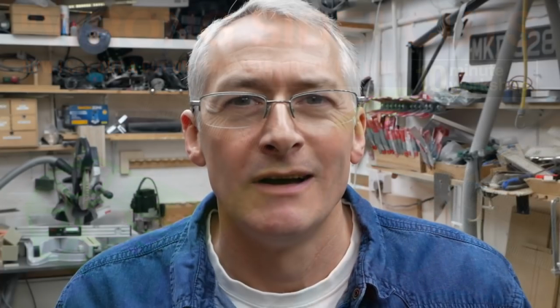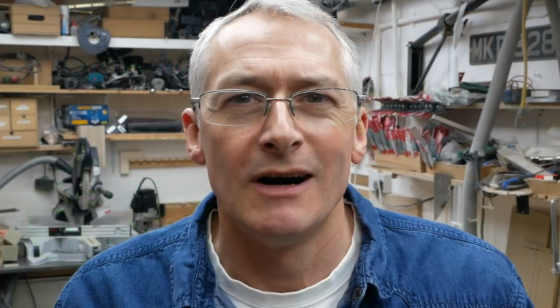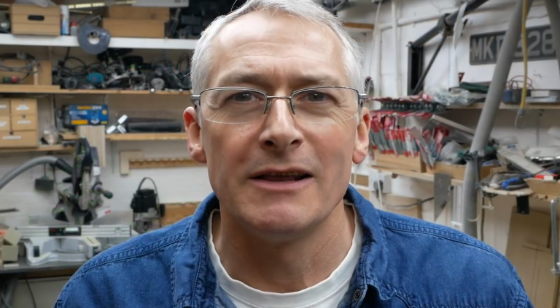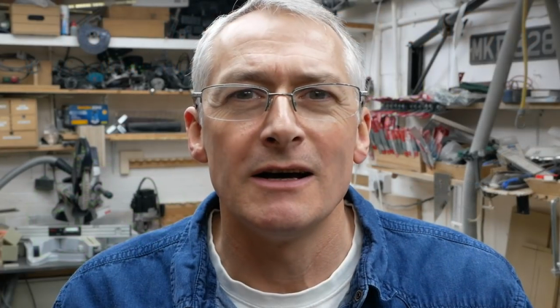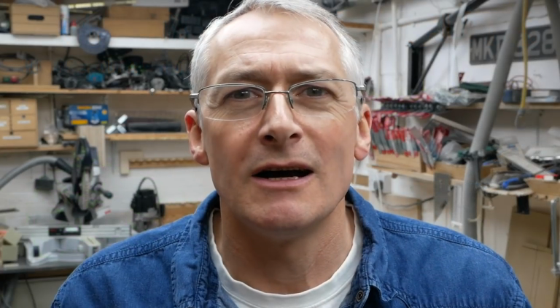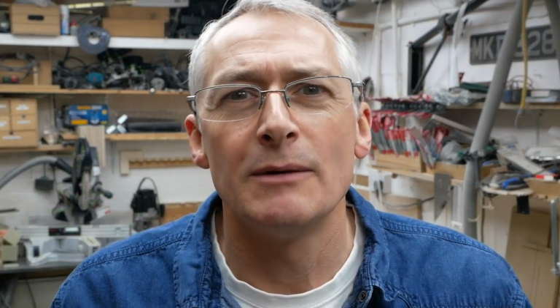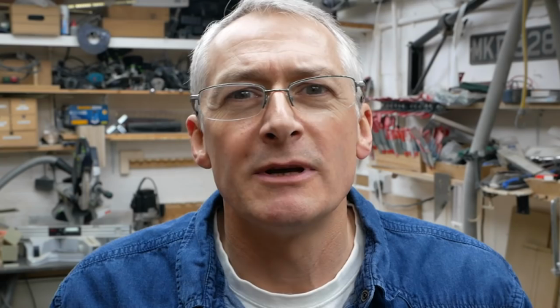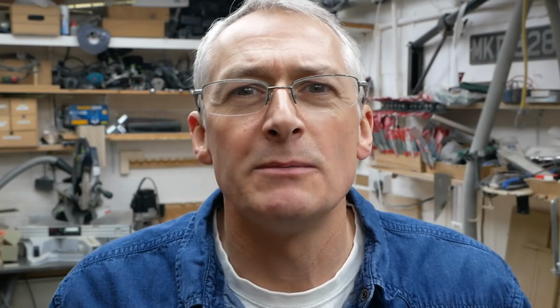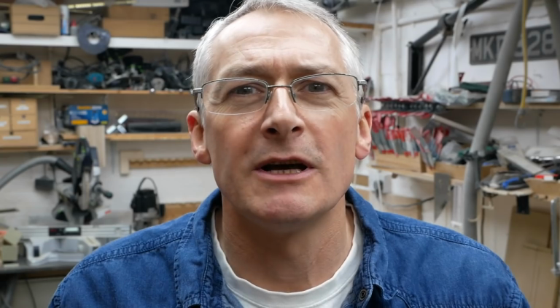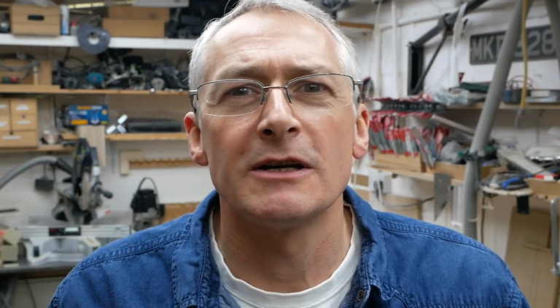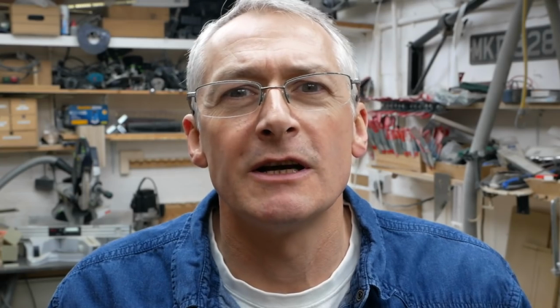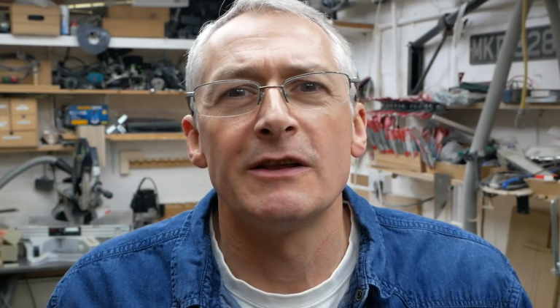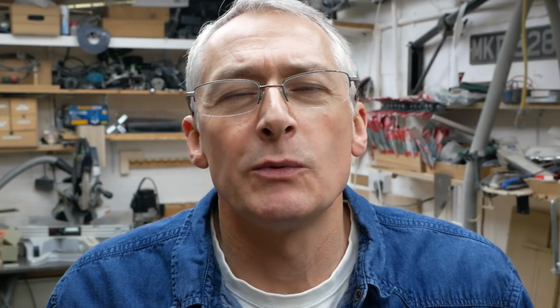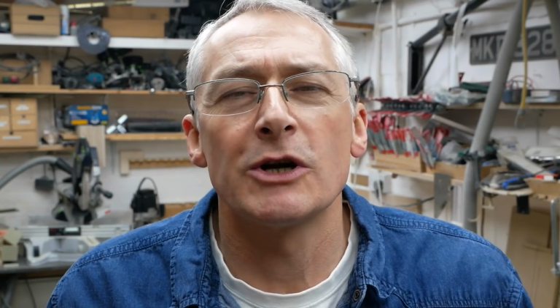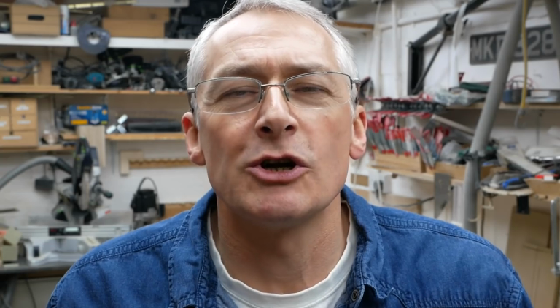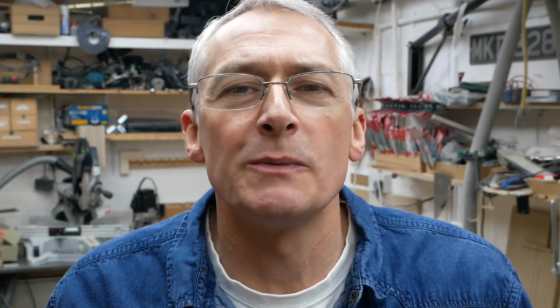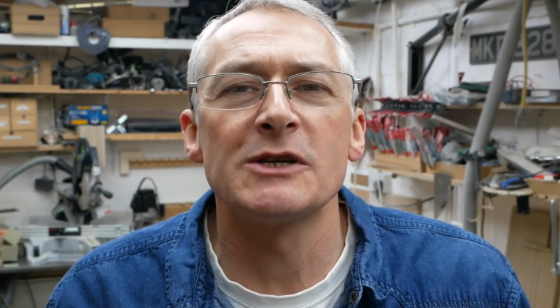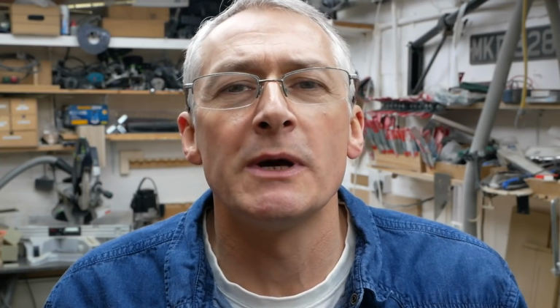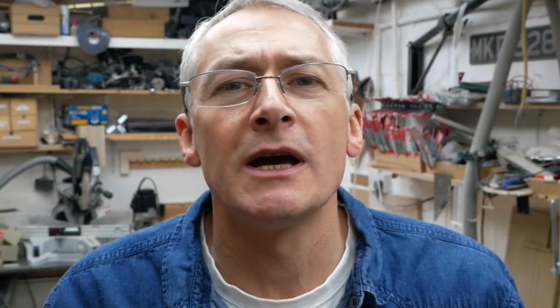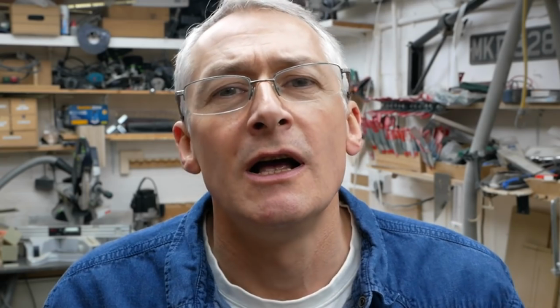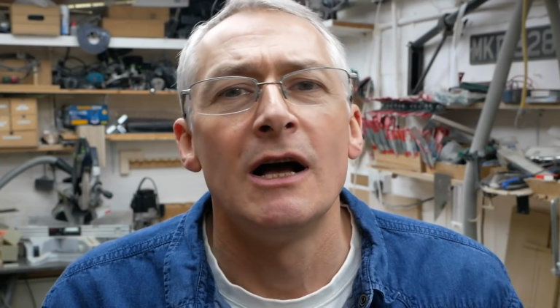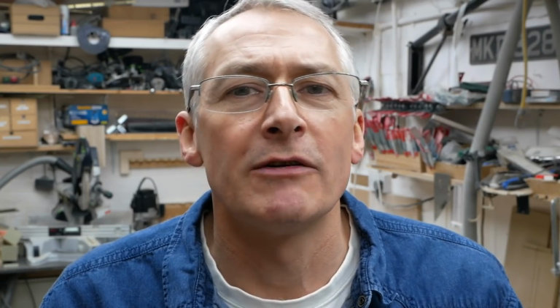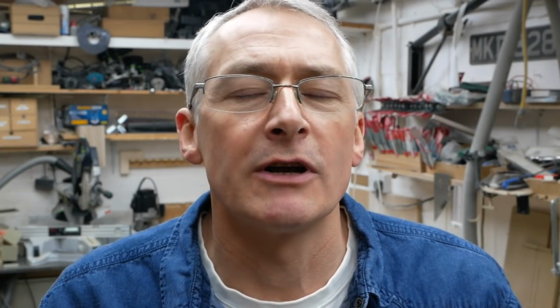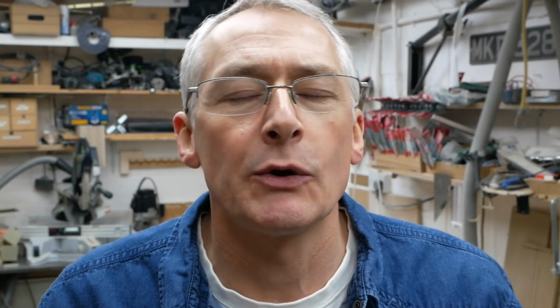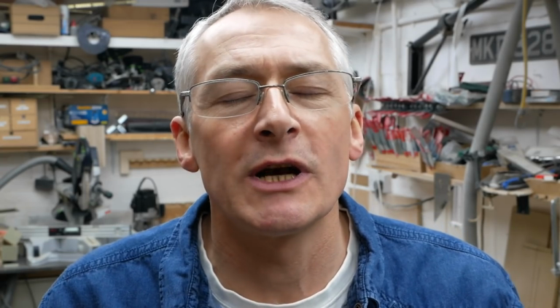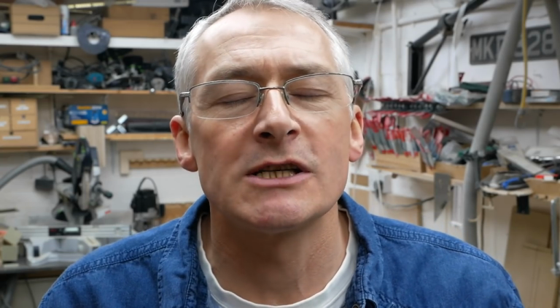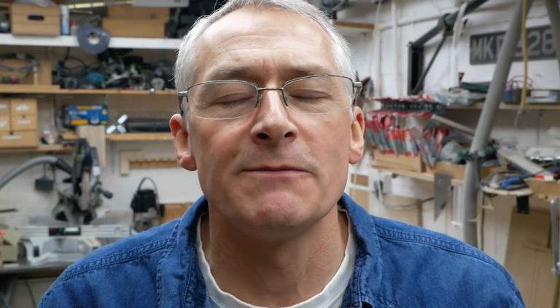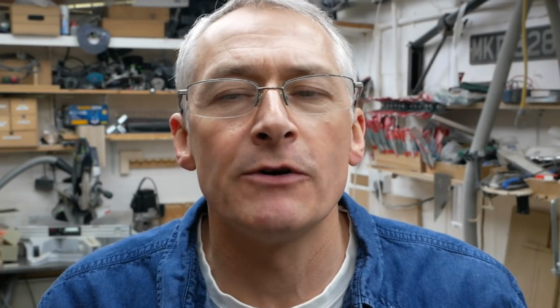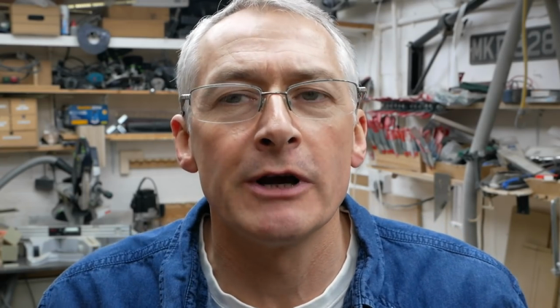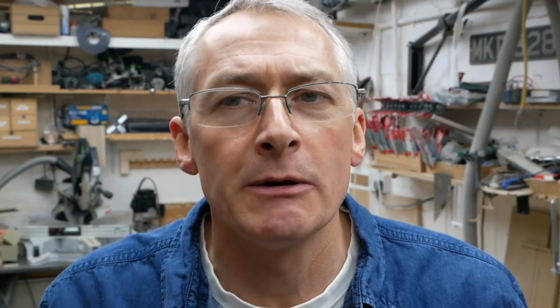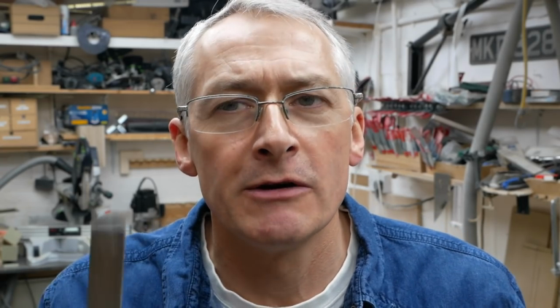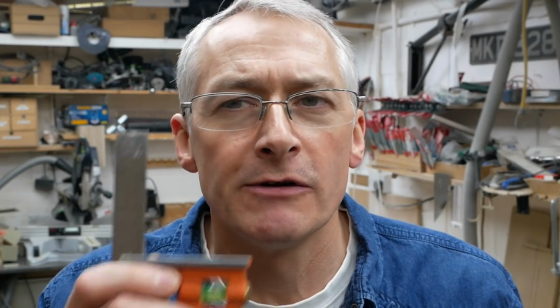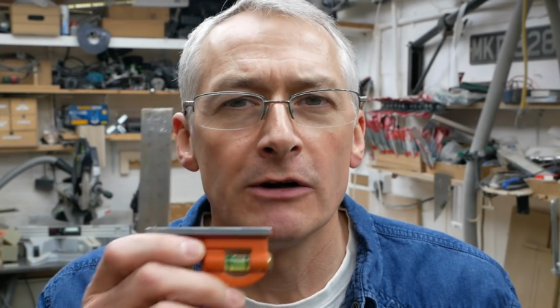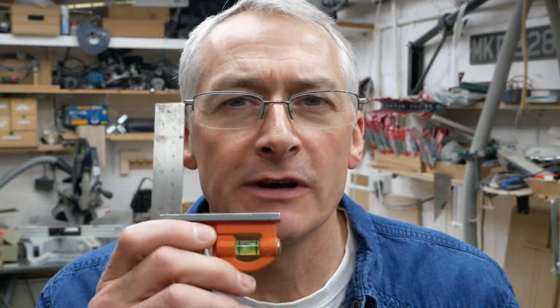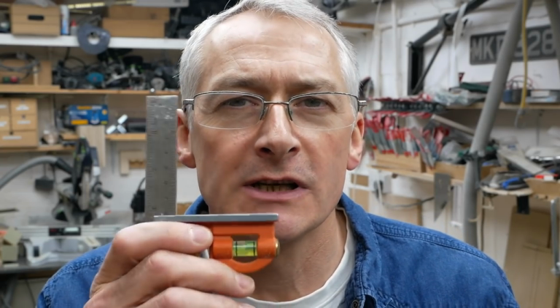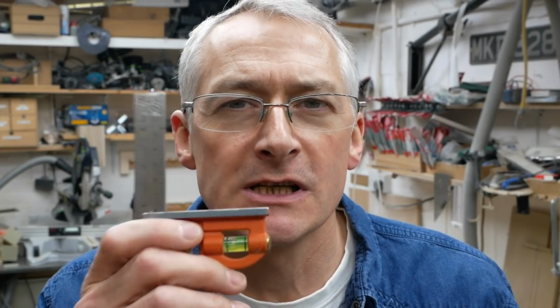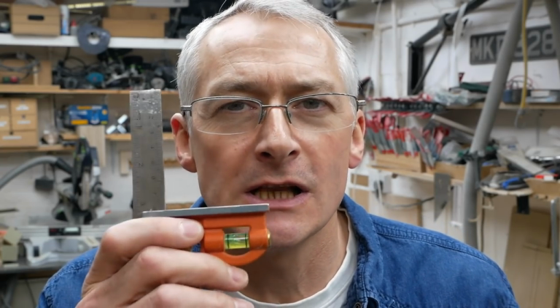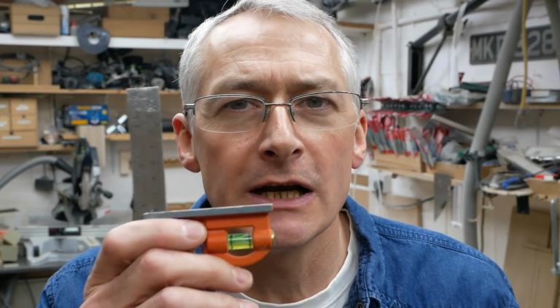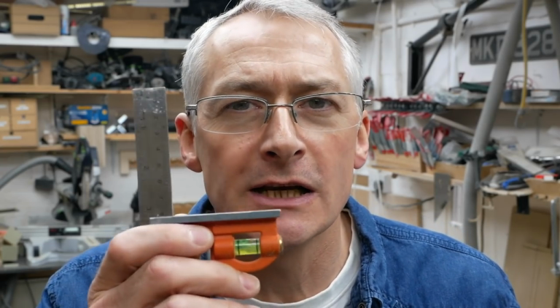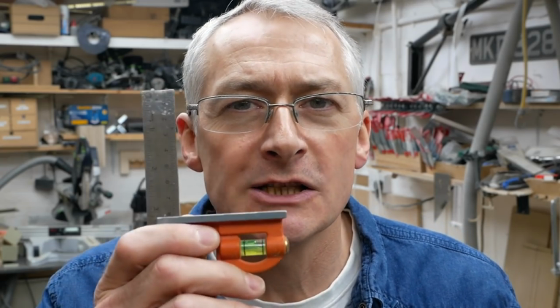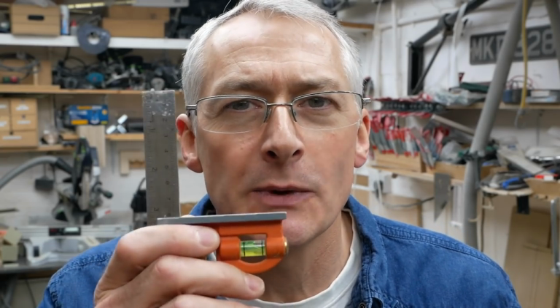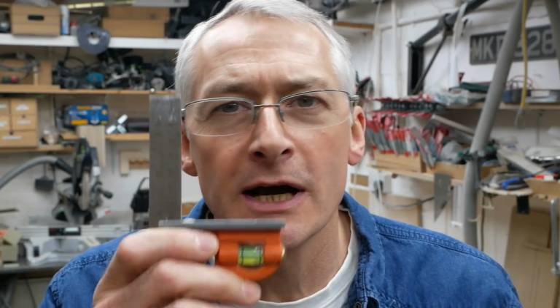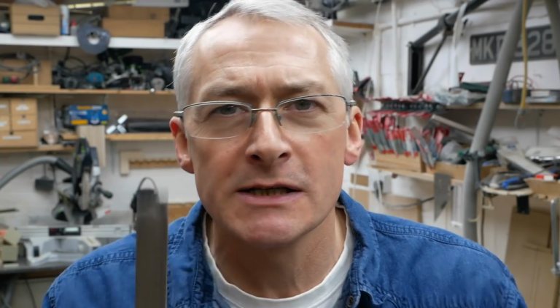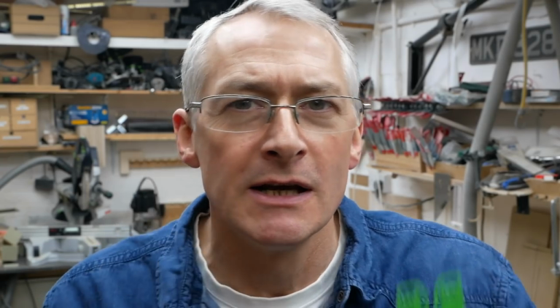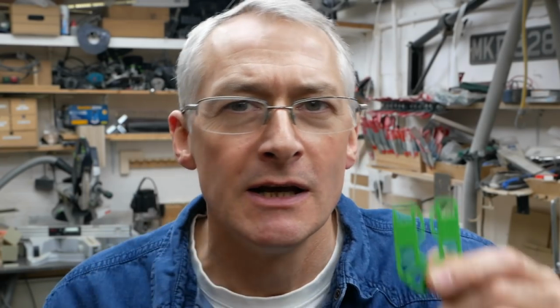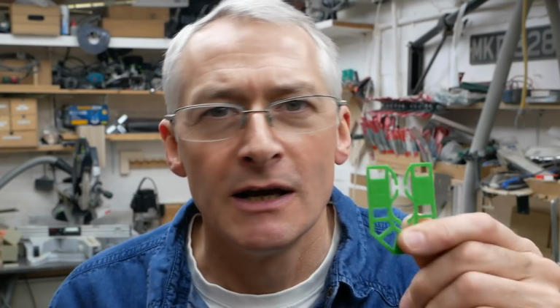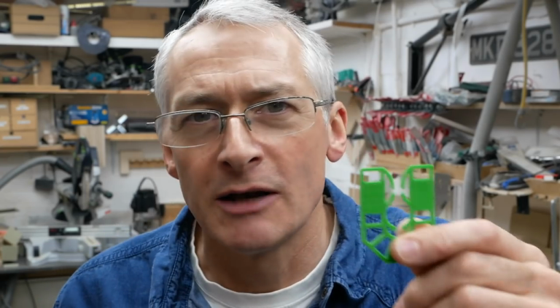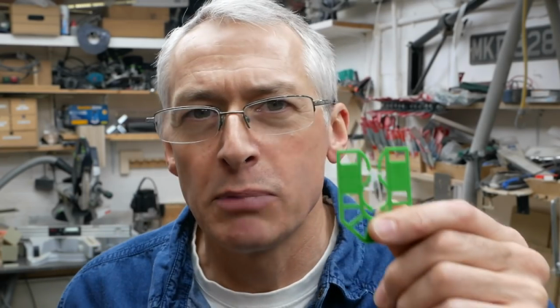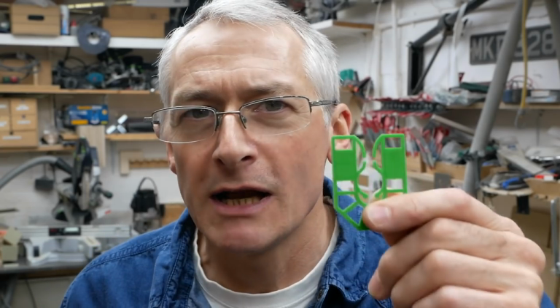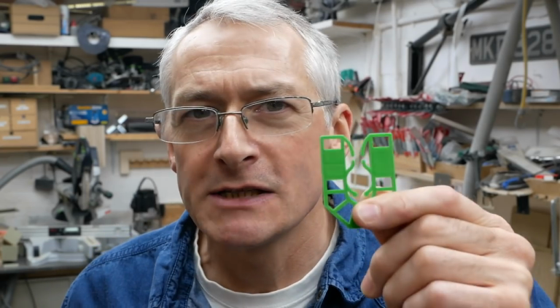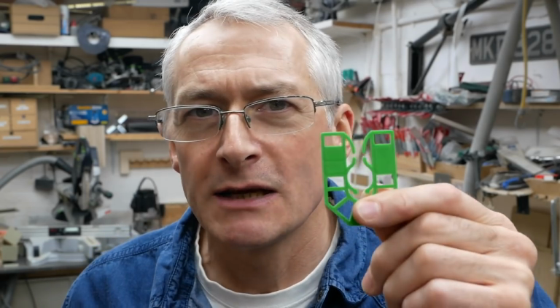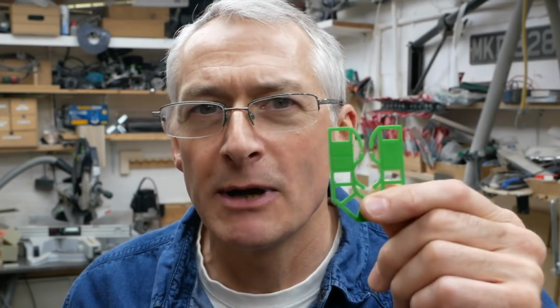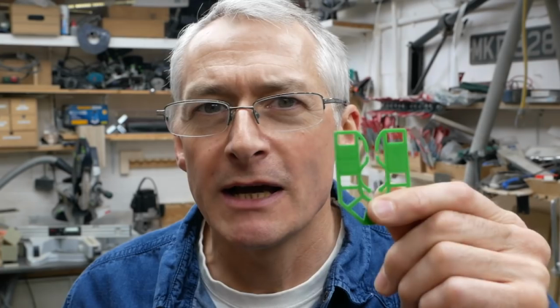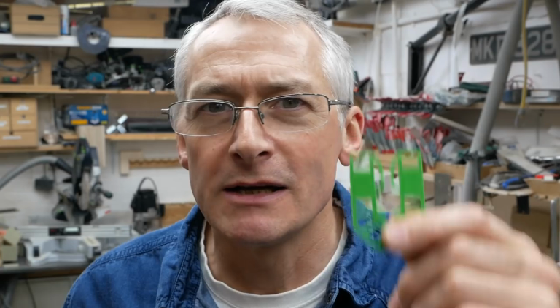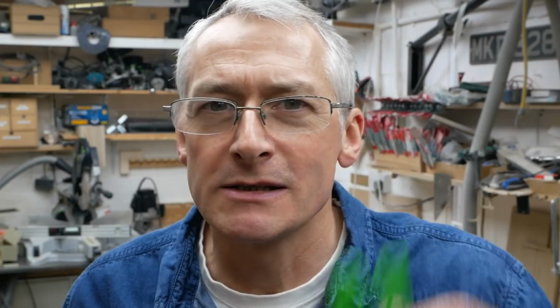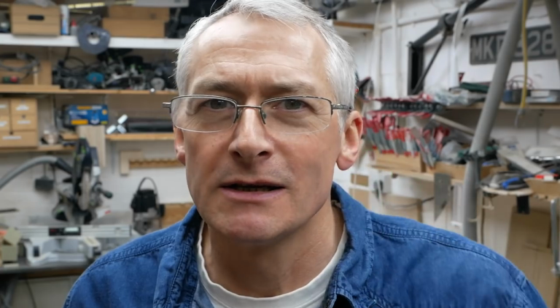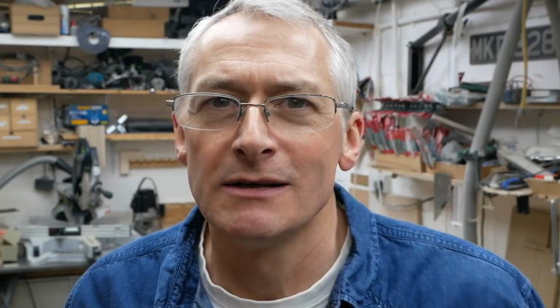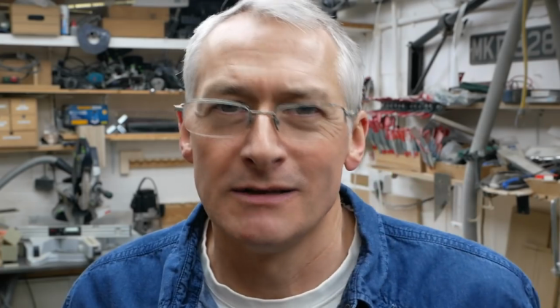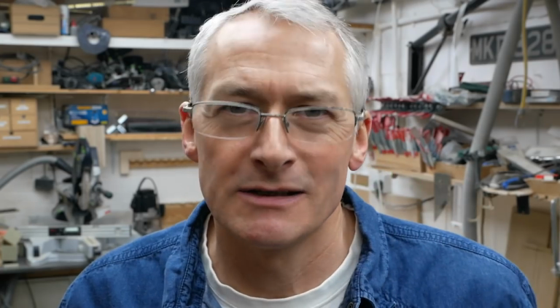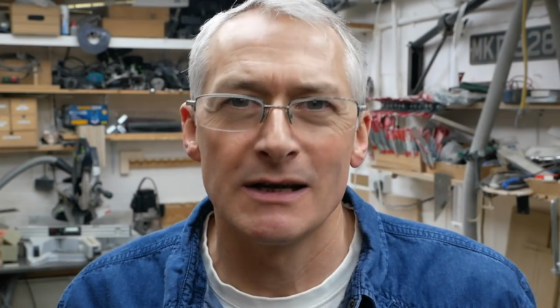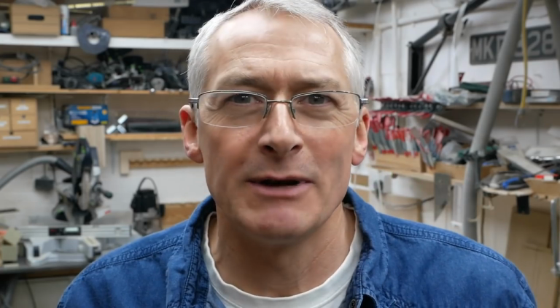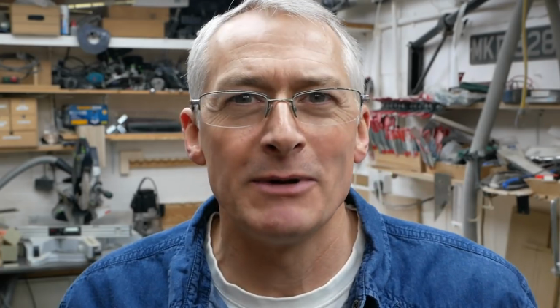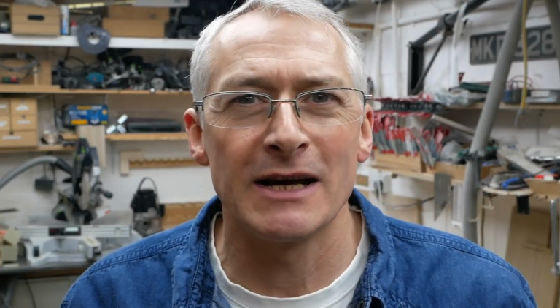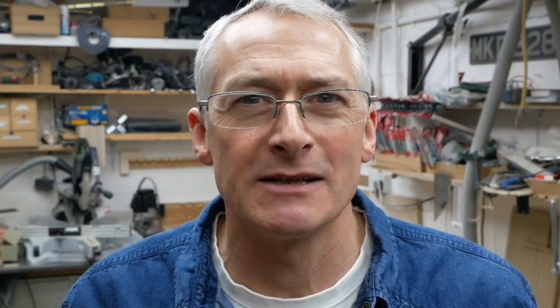Hi there, I'm Peter Minard and in the workshop this week I've got a quick tip for you involving sliding squares and plastic packers. That's coming up next.